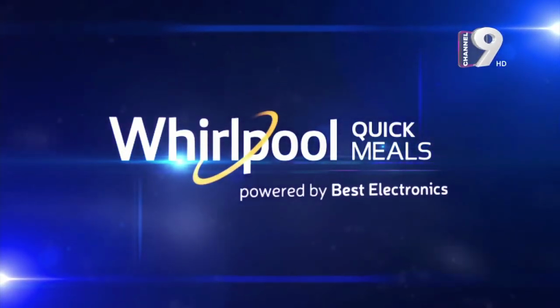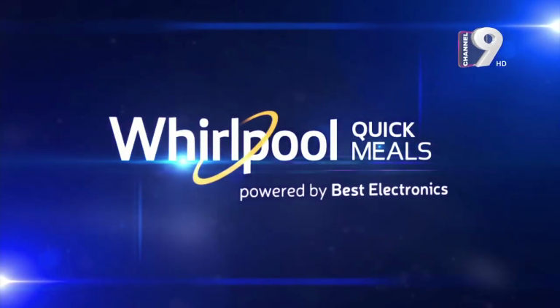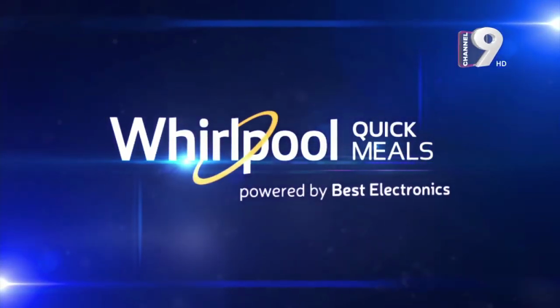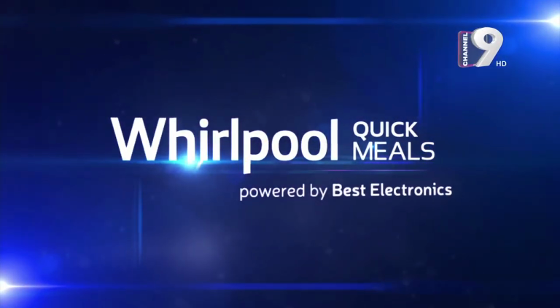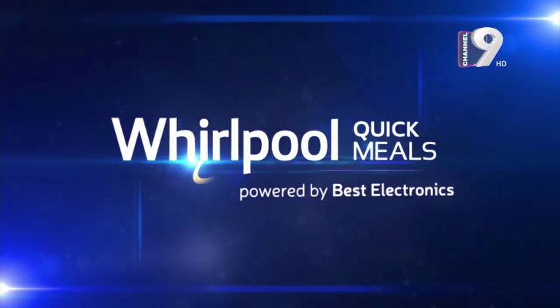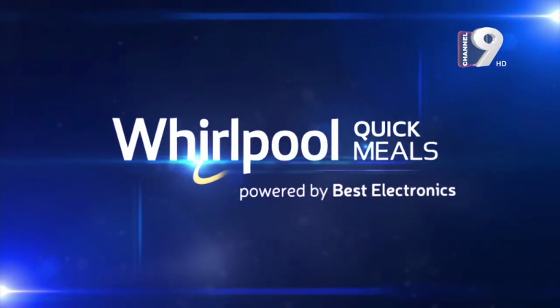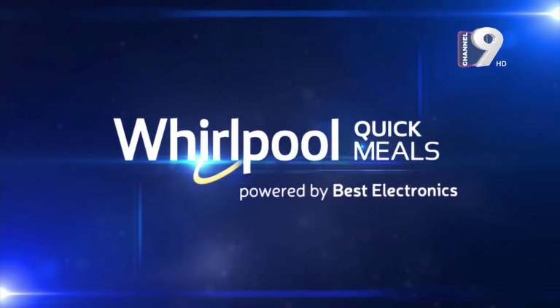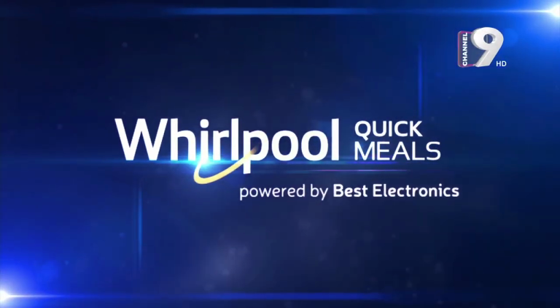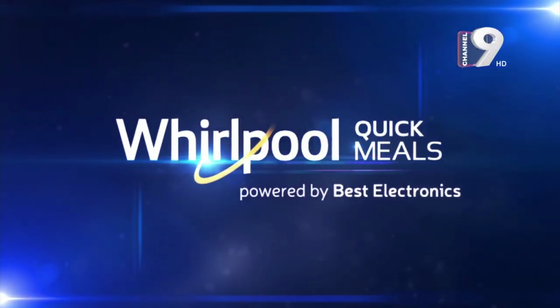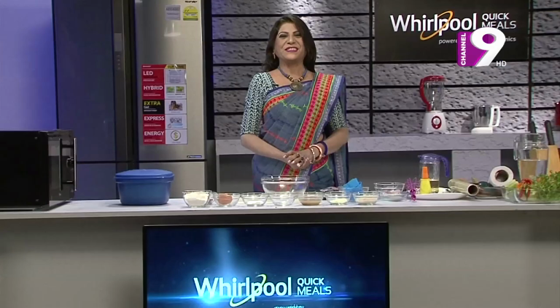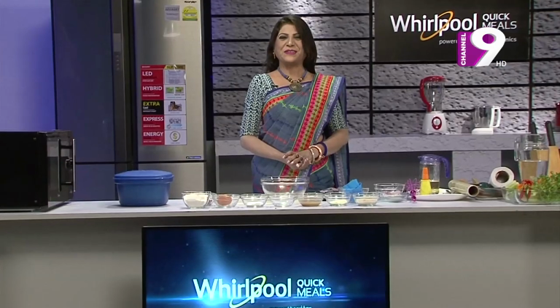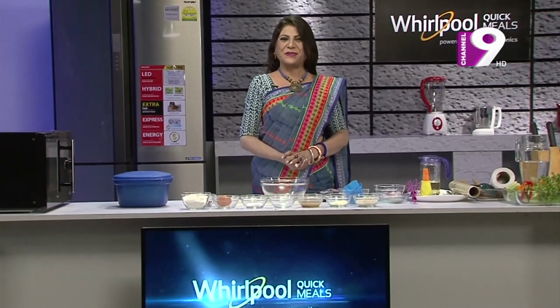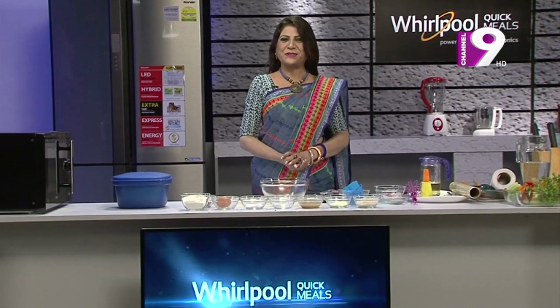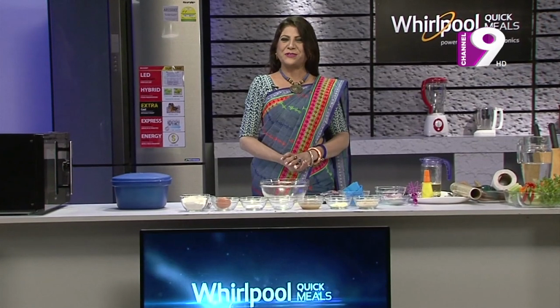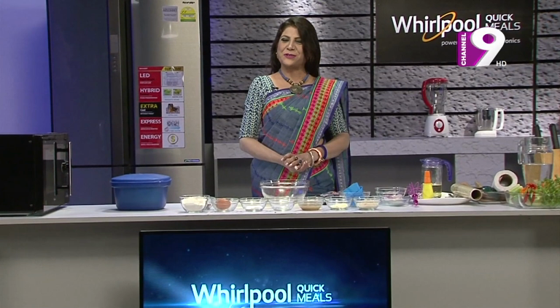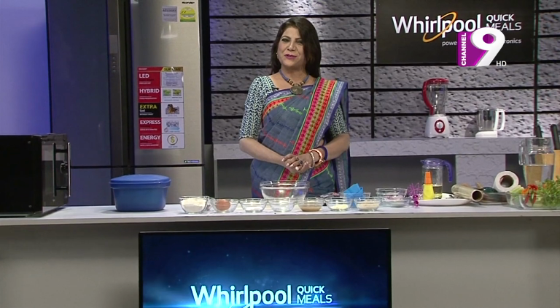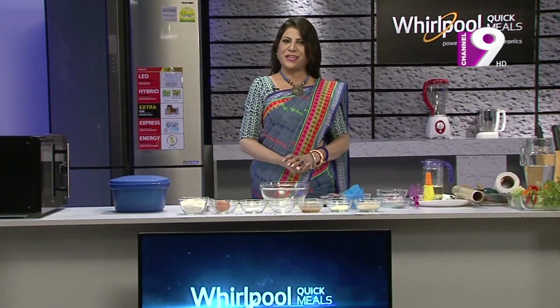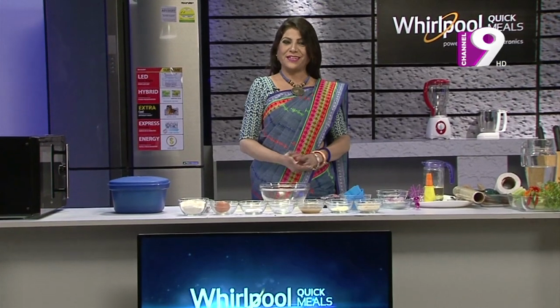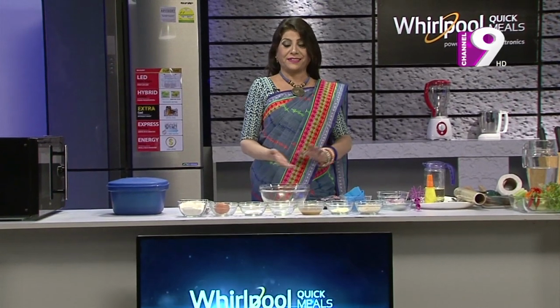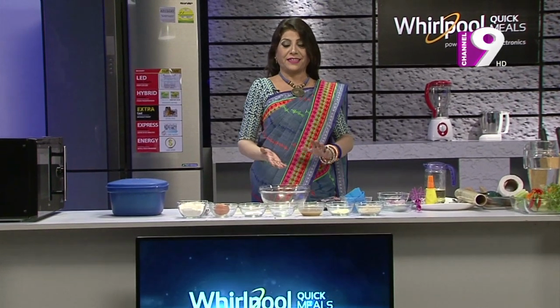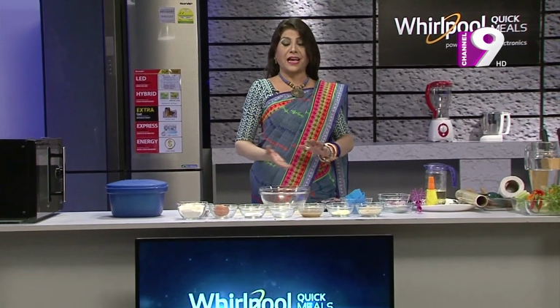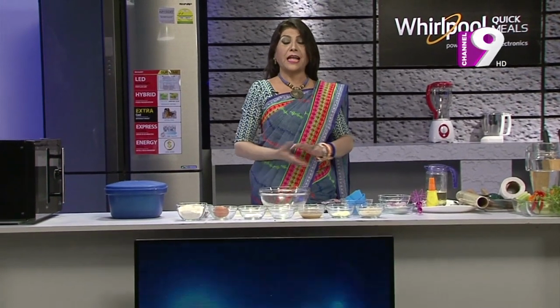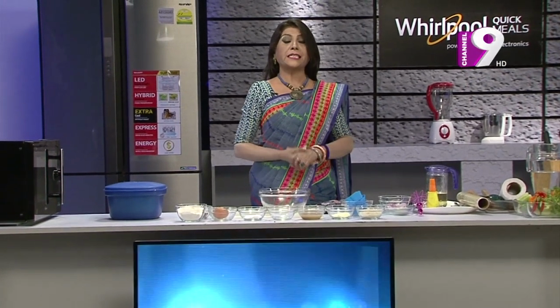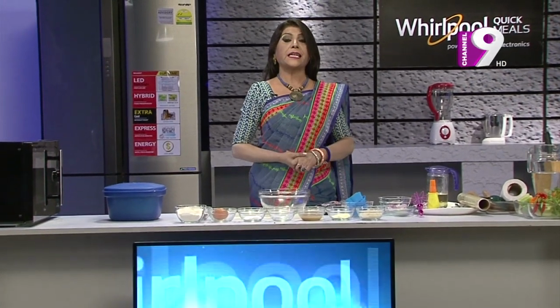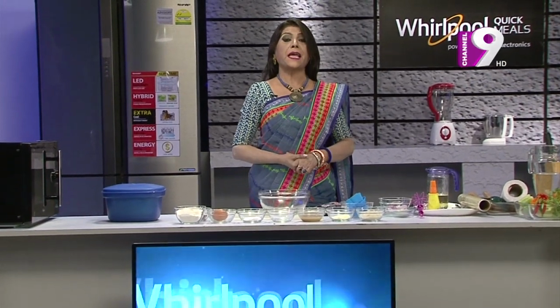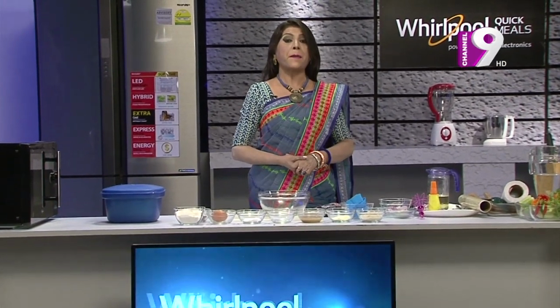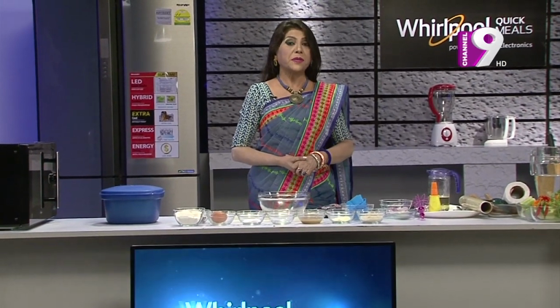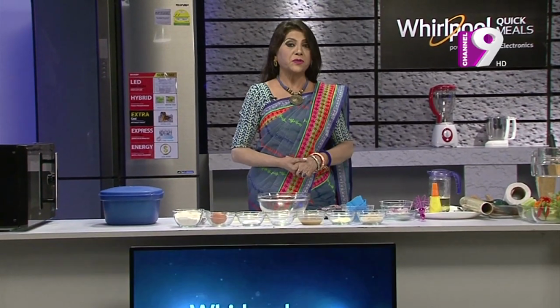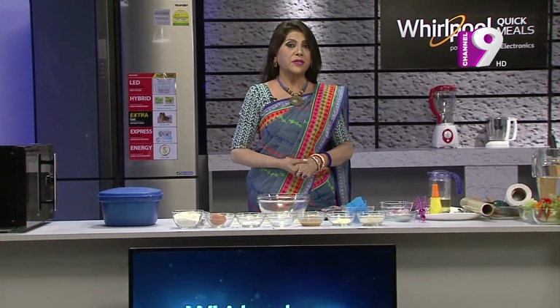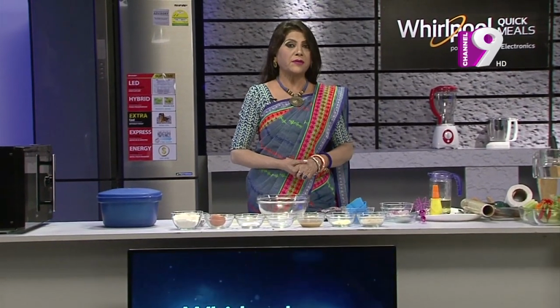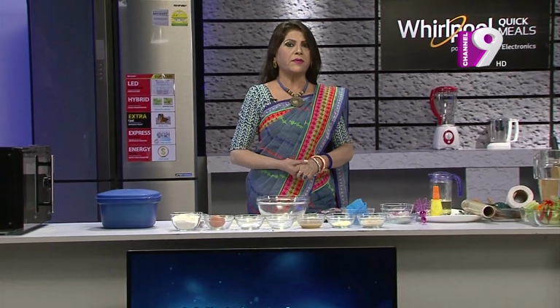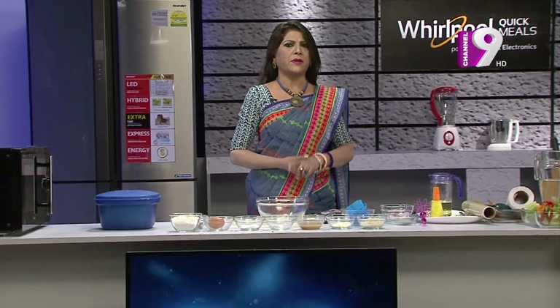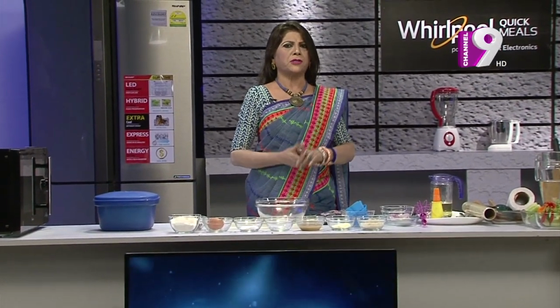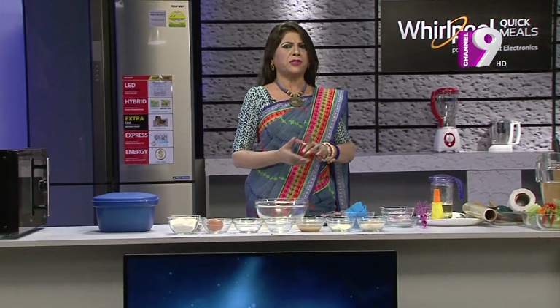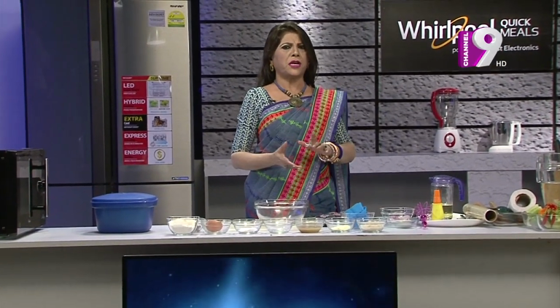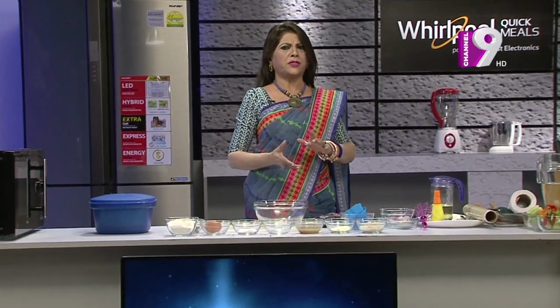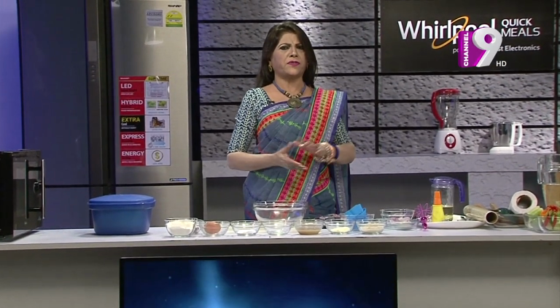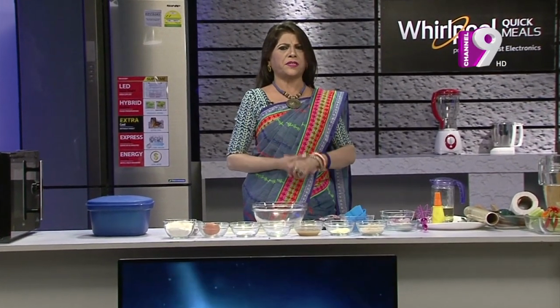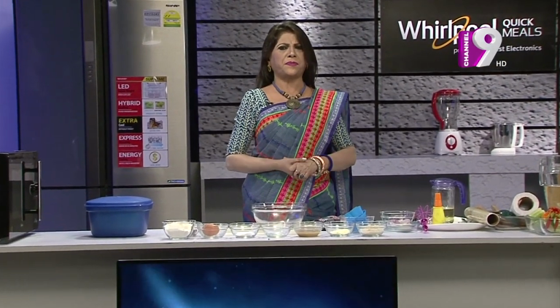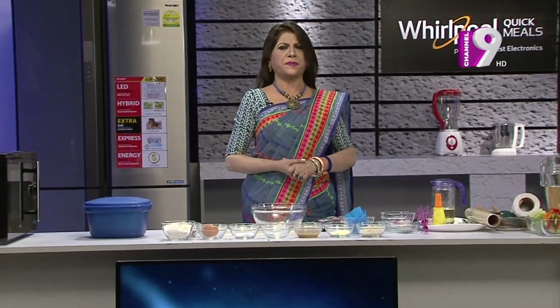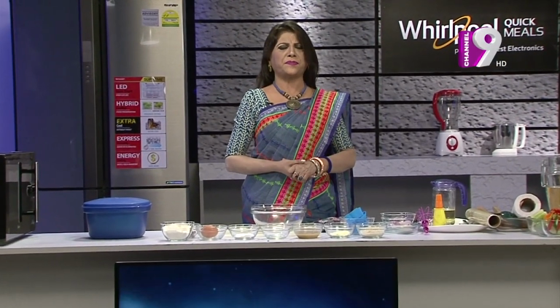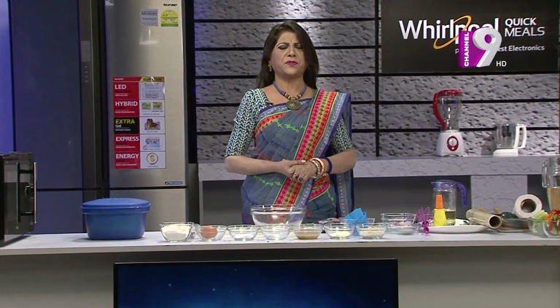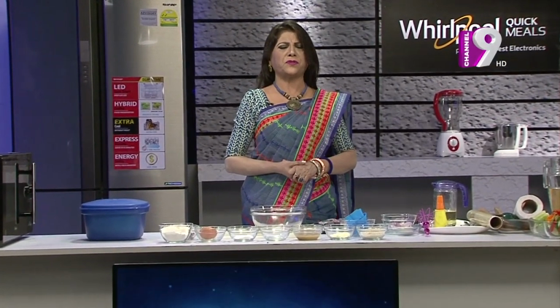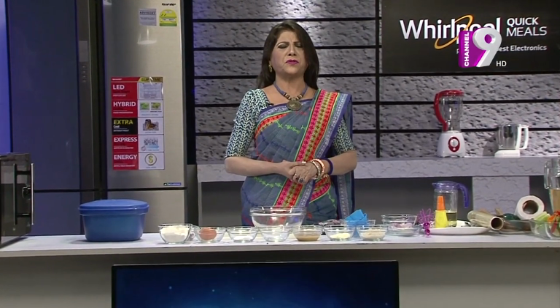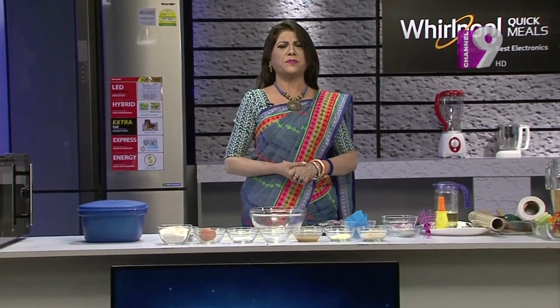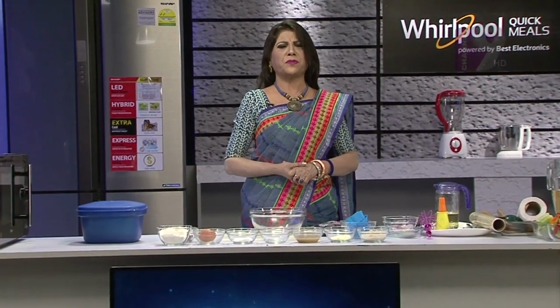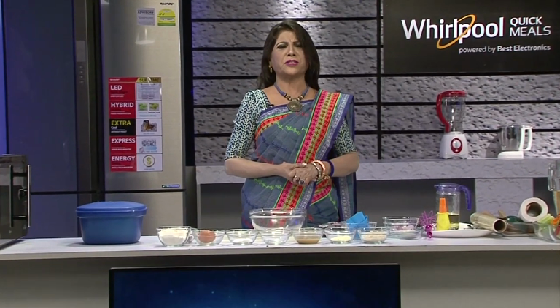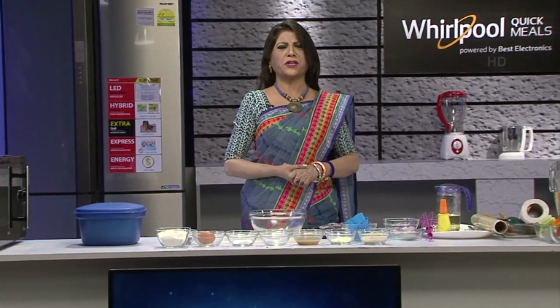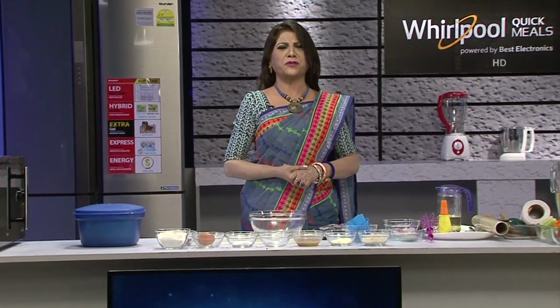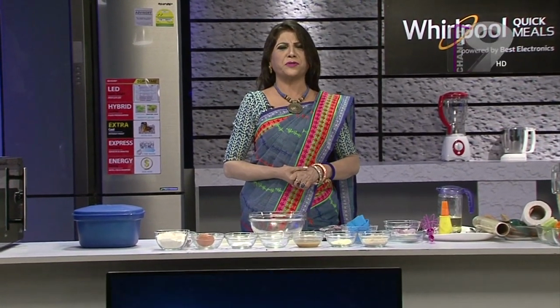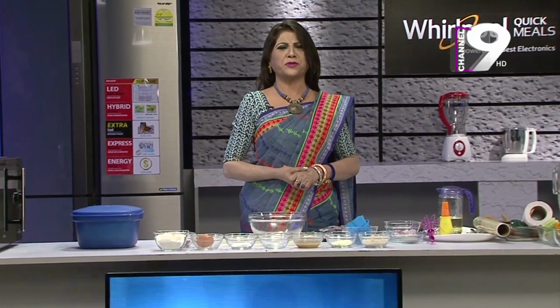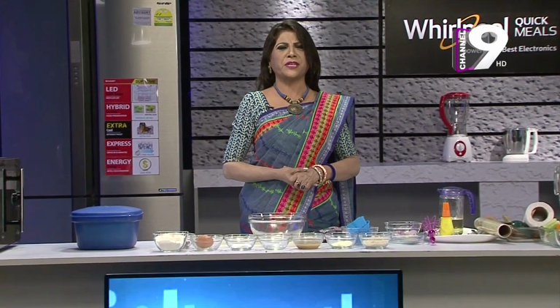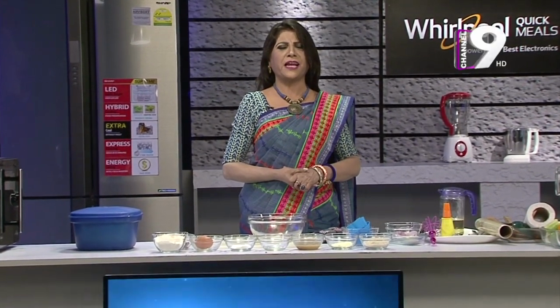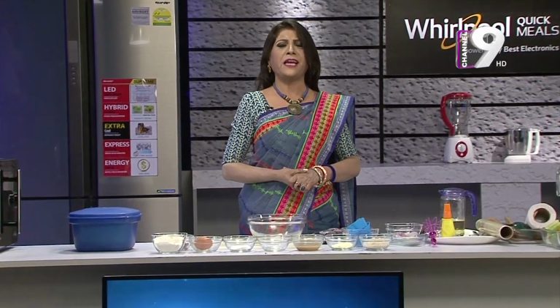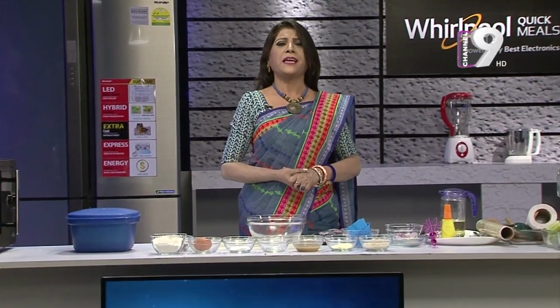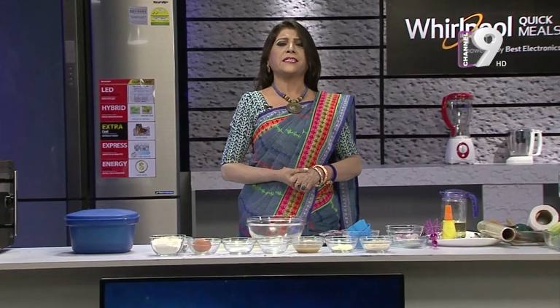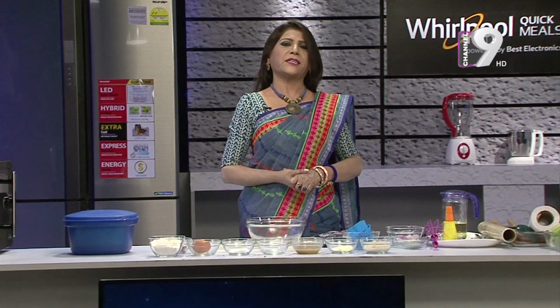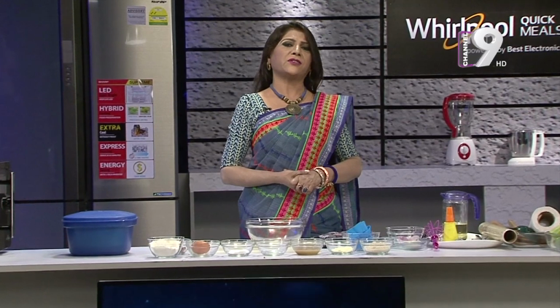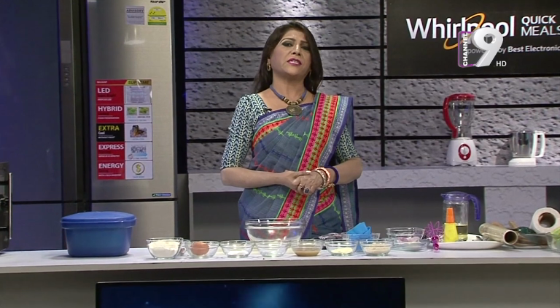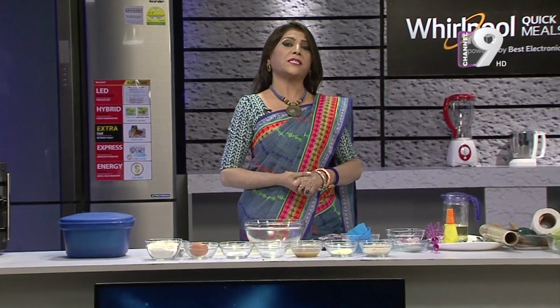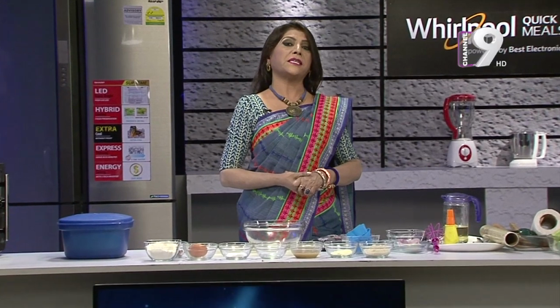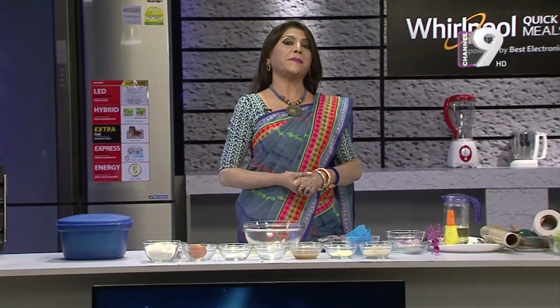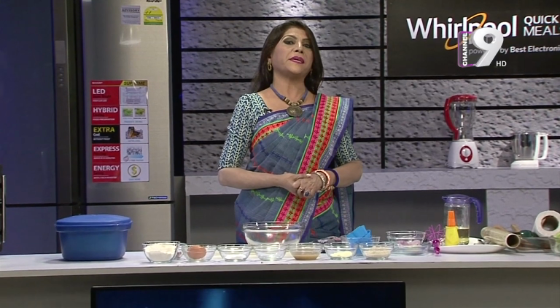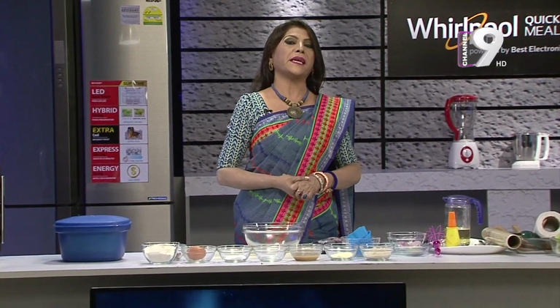I'm going to start with today's episode of 6 recipes. I'm going to show you a steam cake.